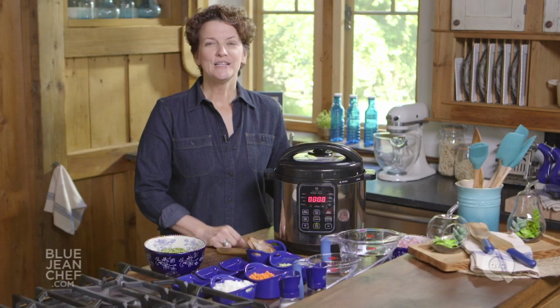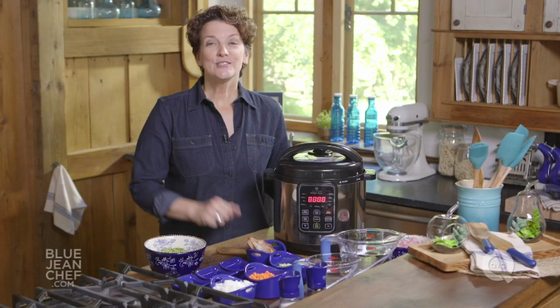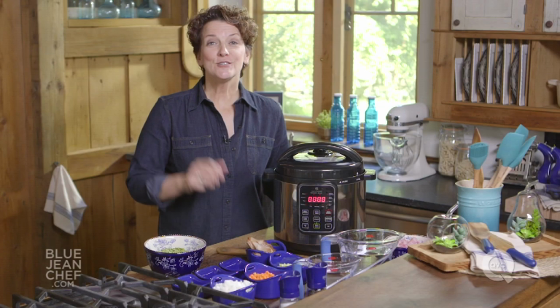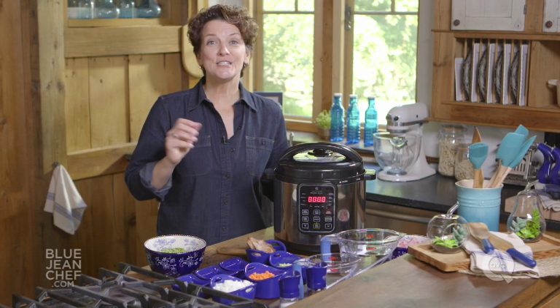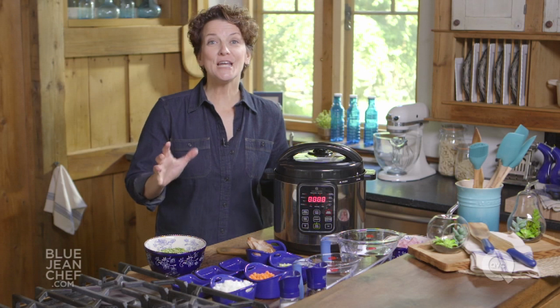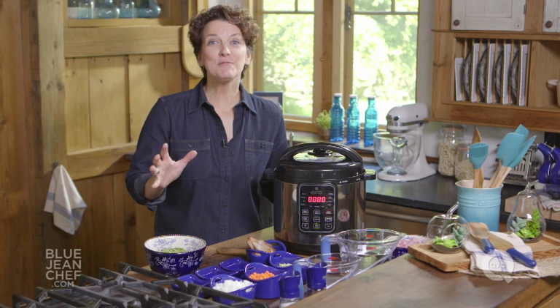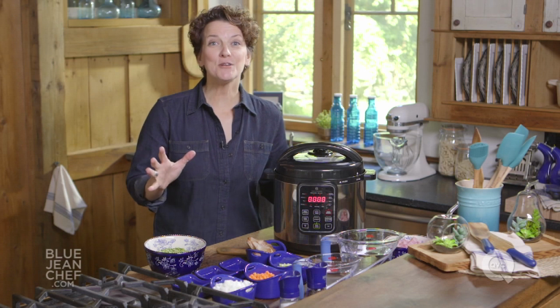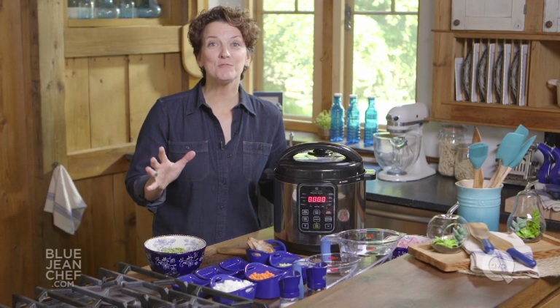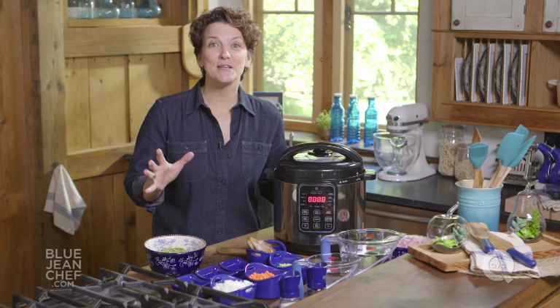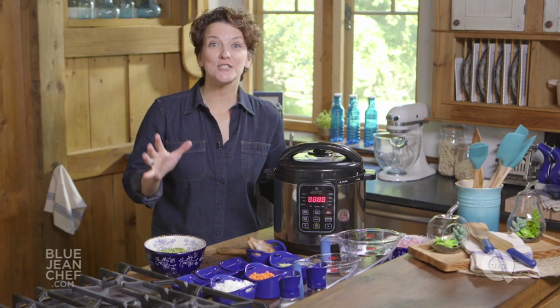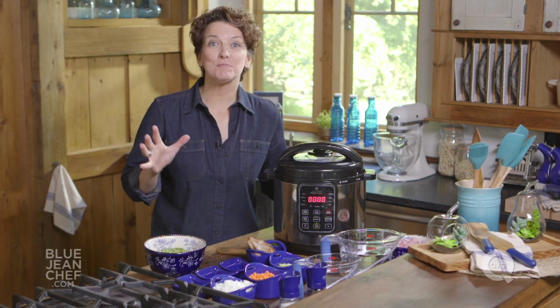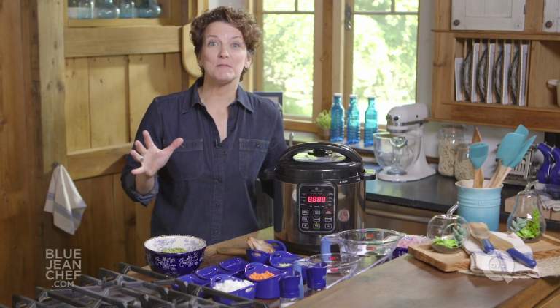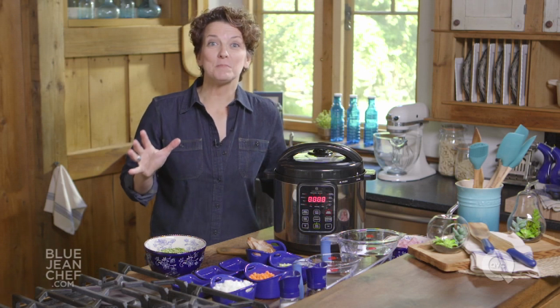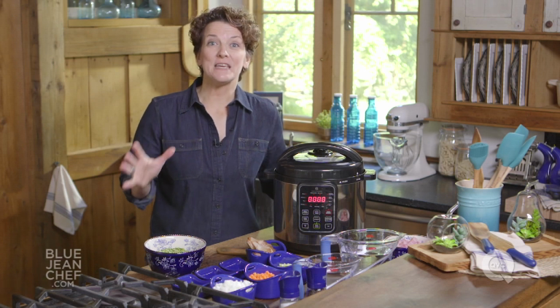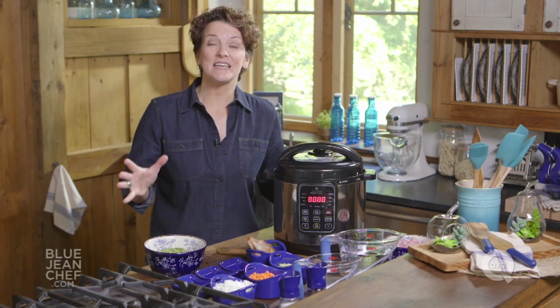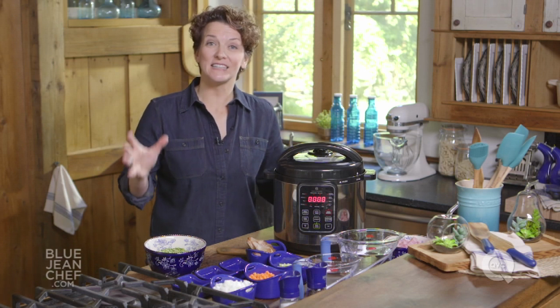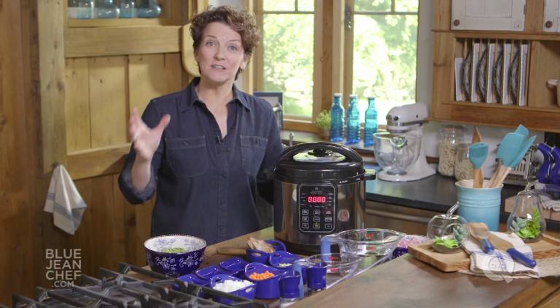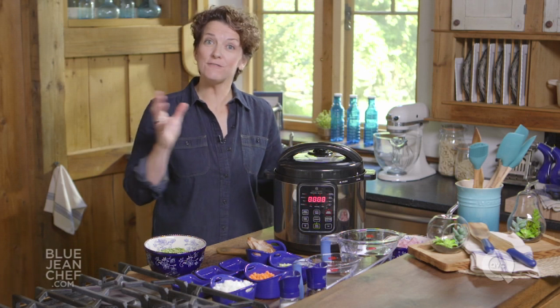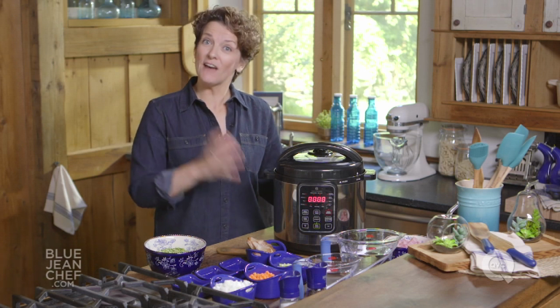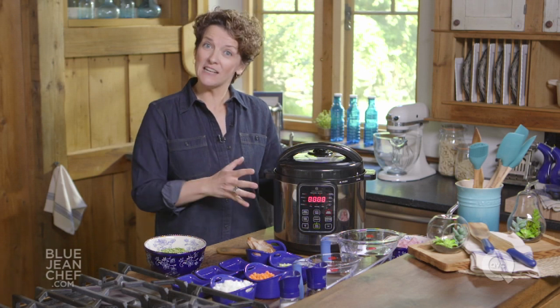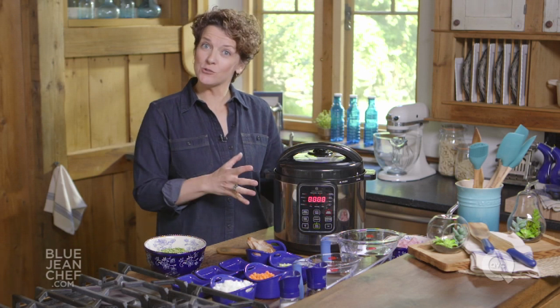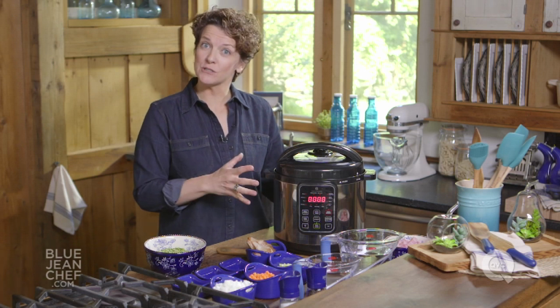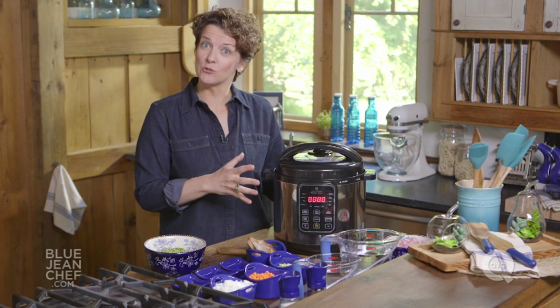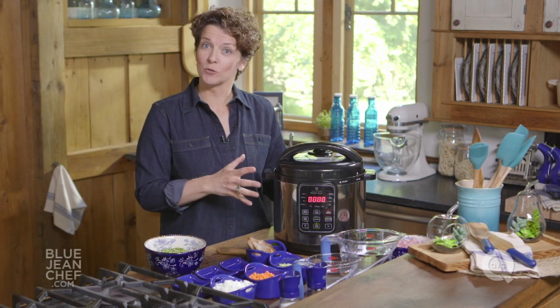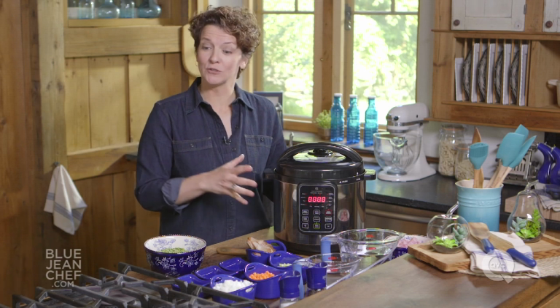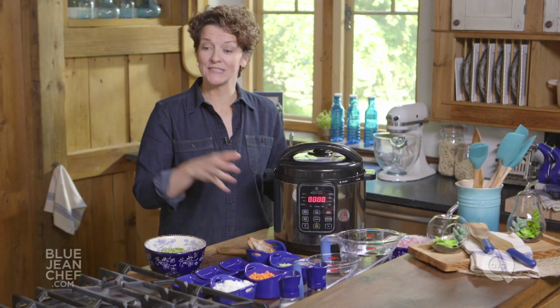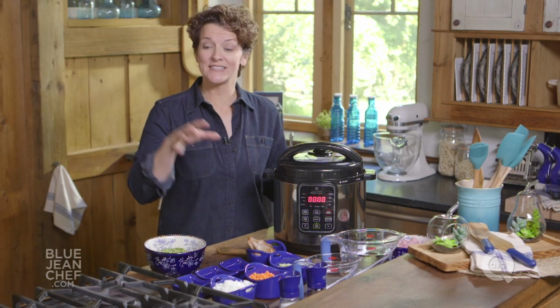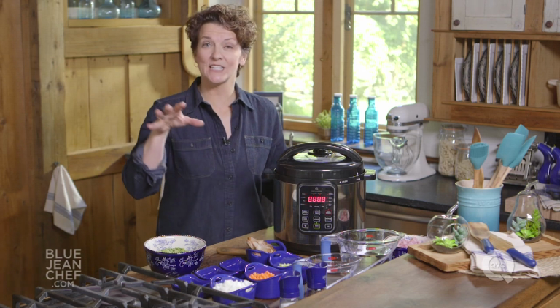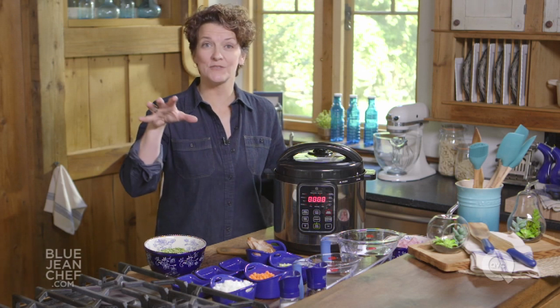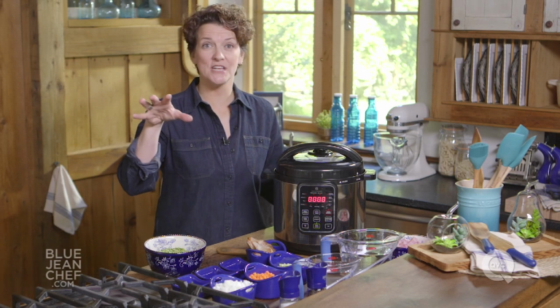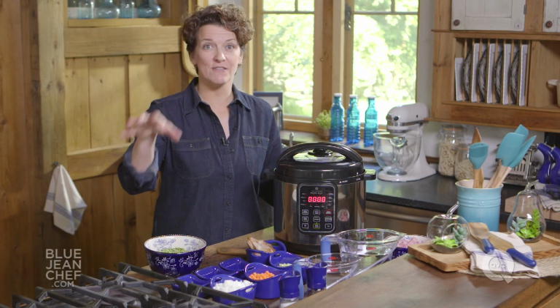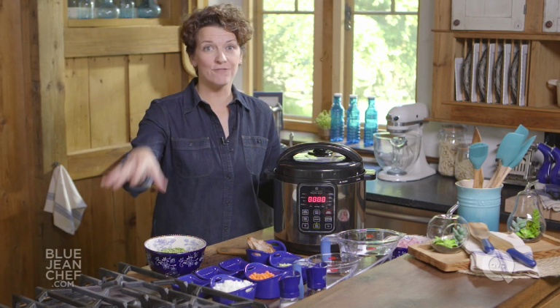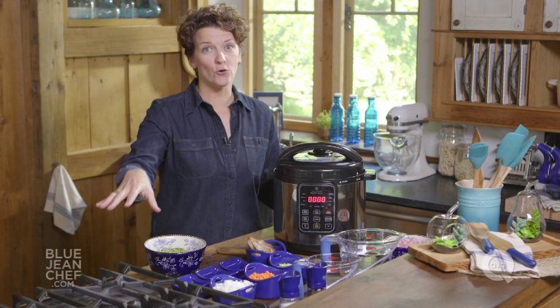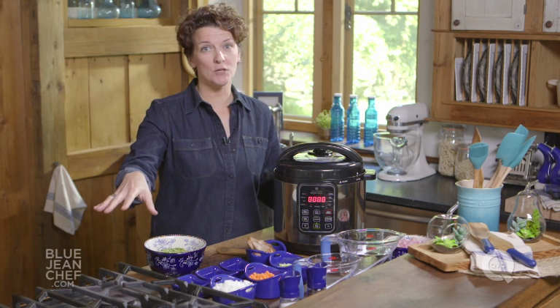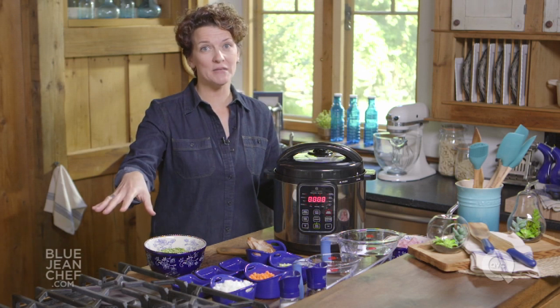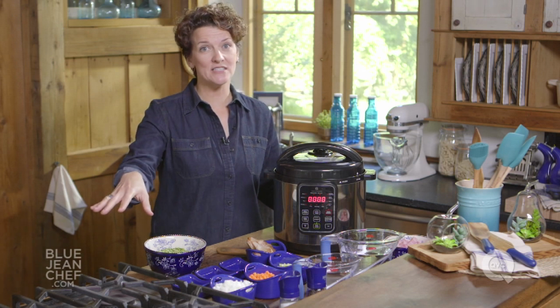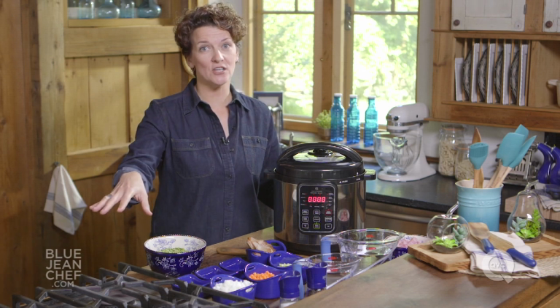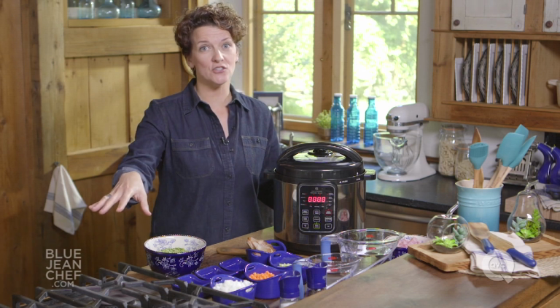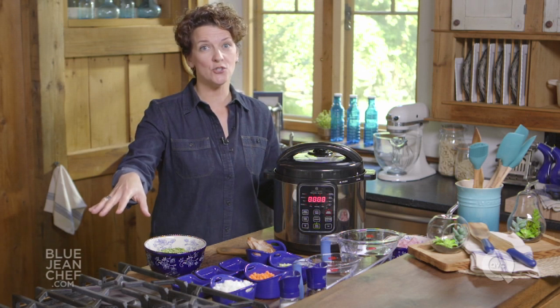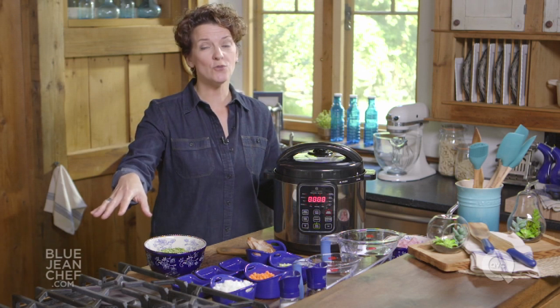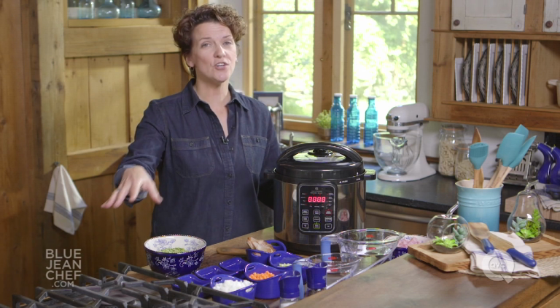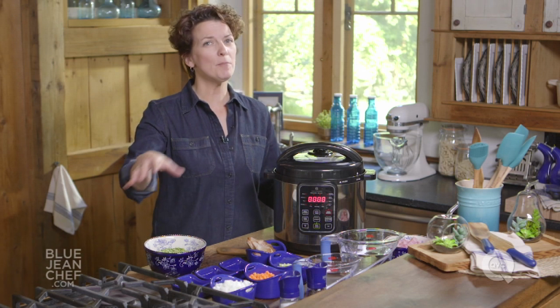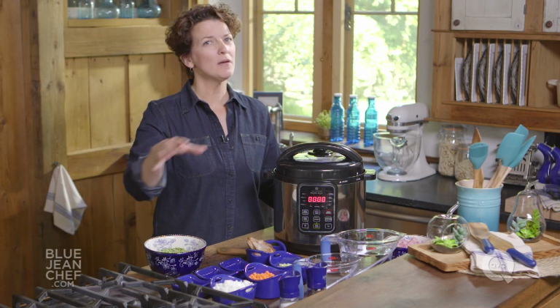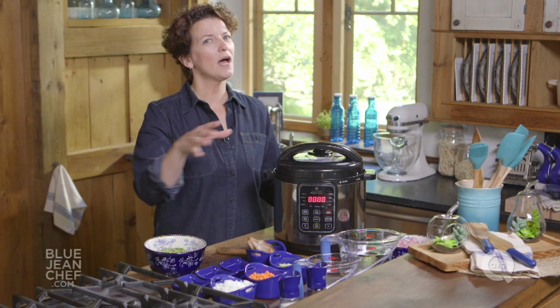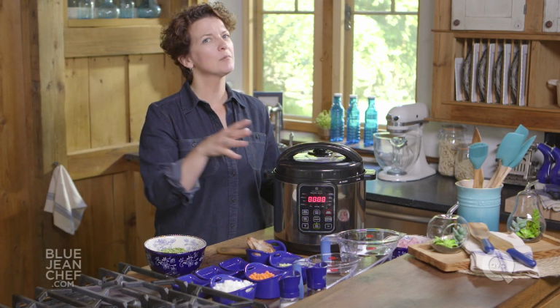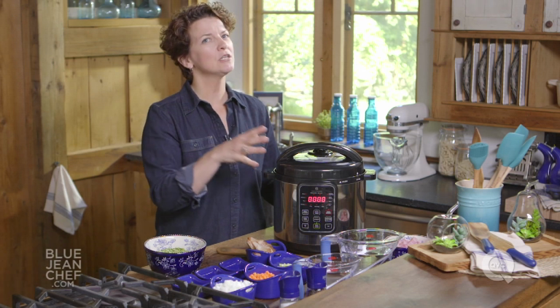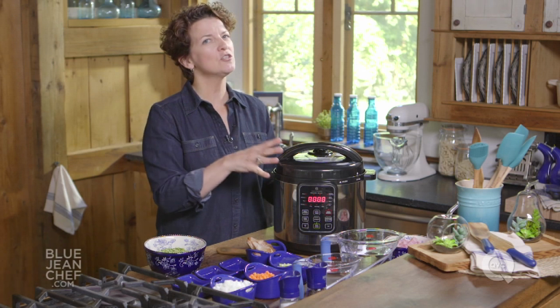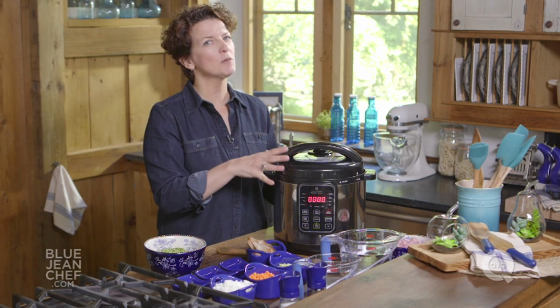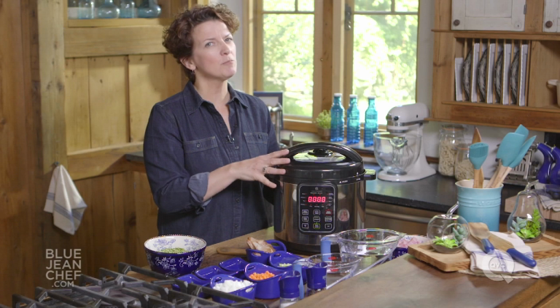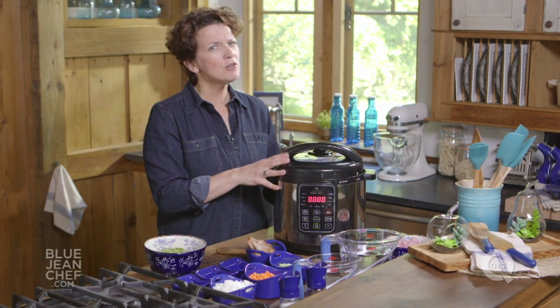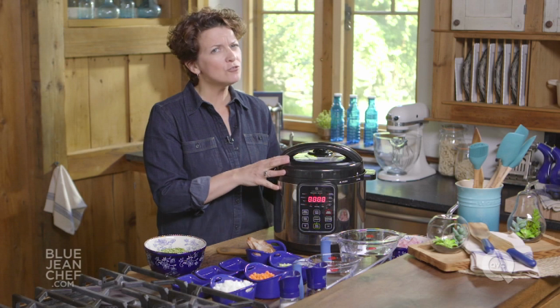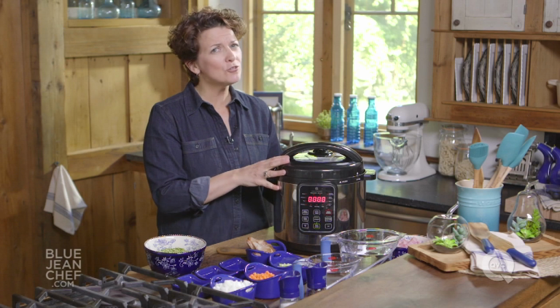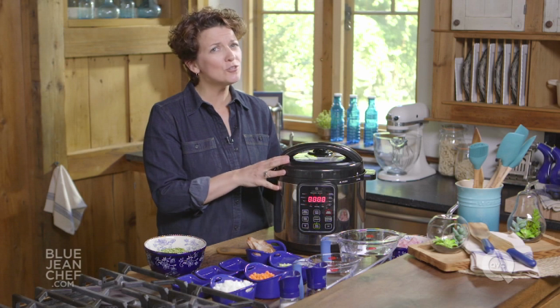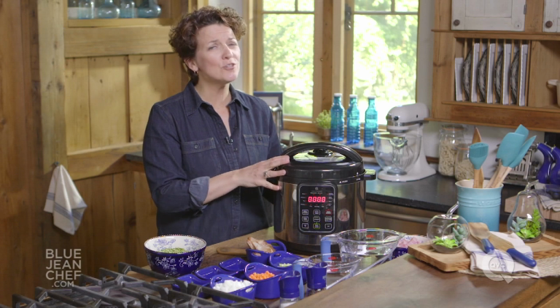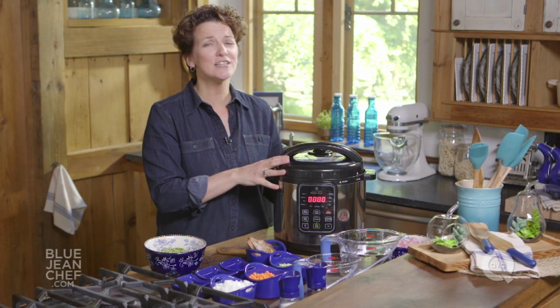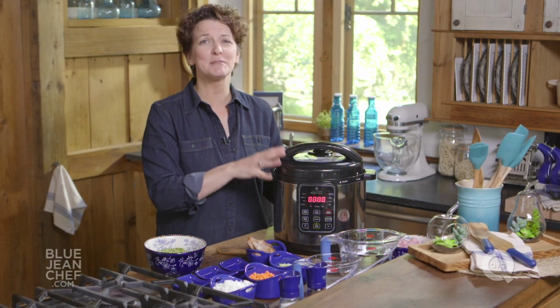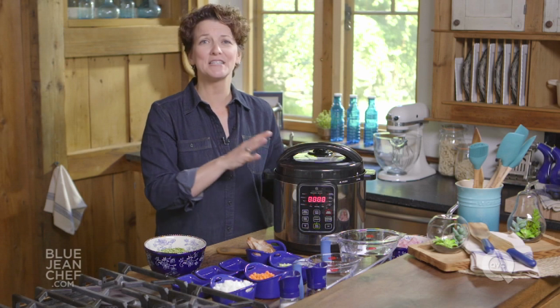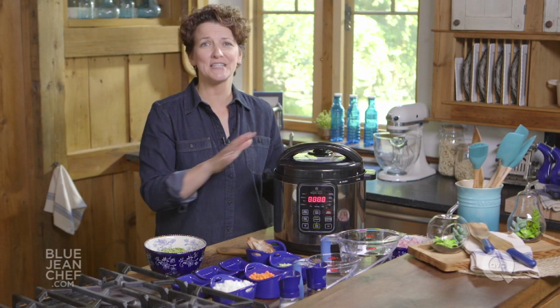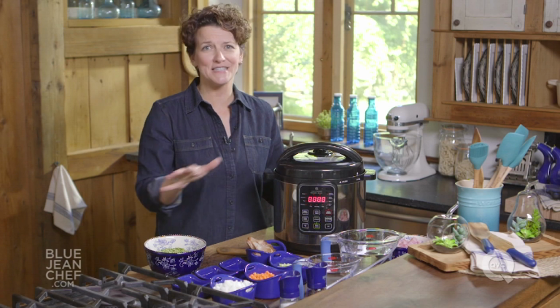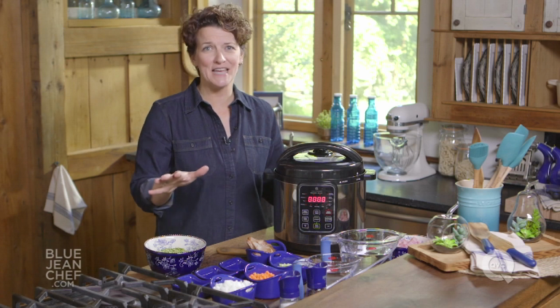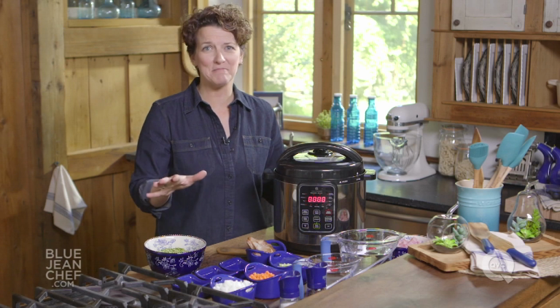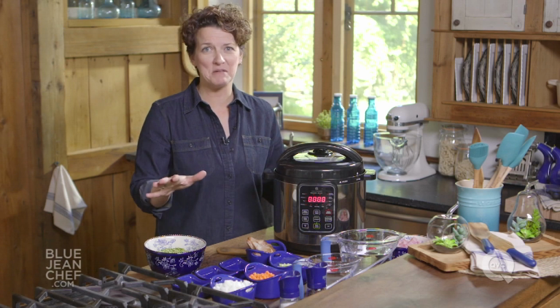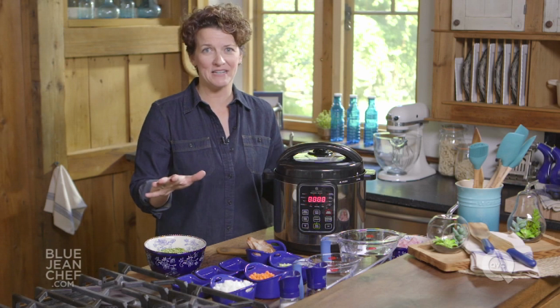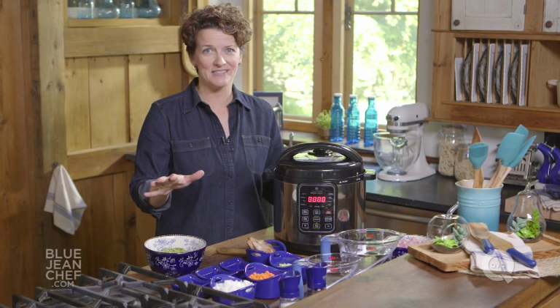Today we're going to make split pea a little faster than normal. Instead of taking 40 minutes on the stovetop, I'm going to use my pressure cooker and it'll be done in 10 minutes.